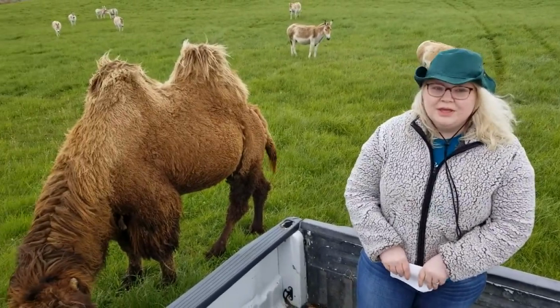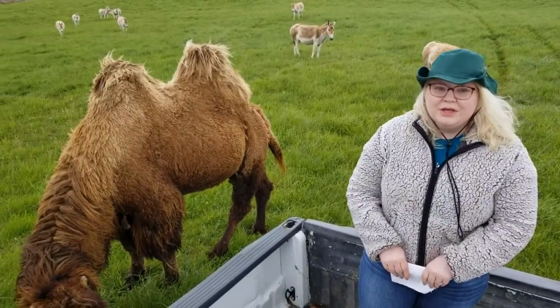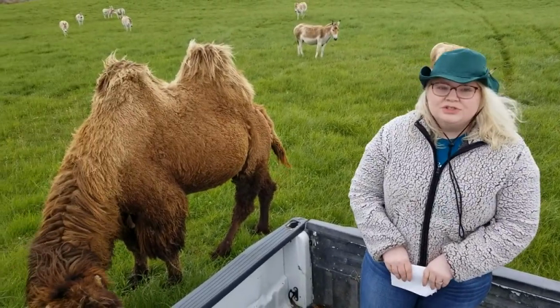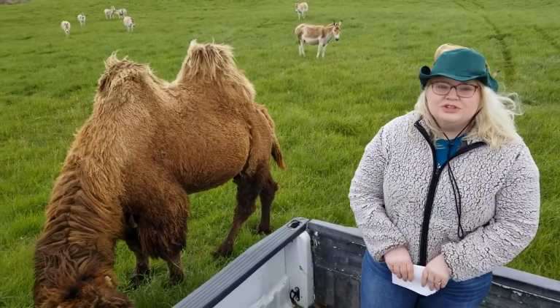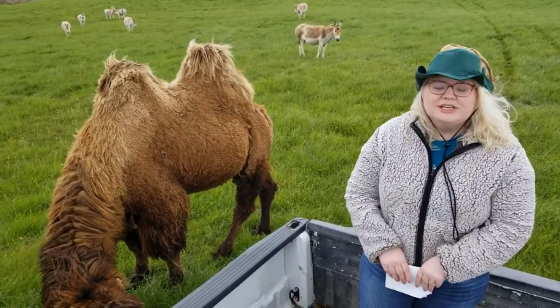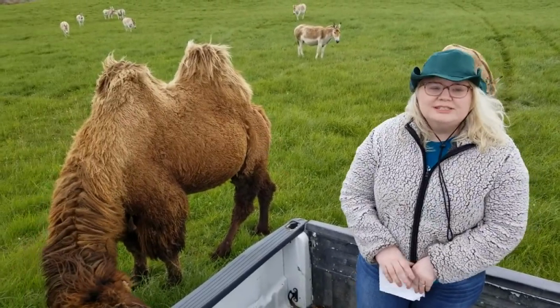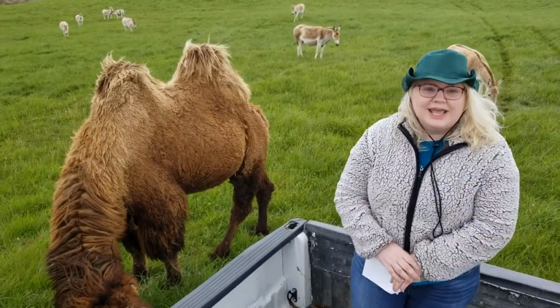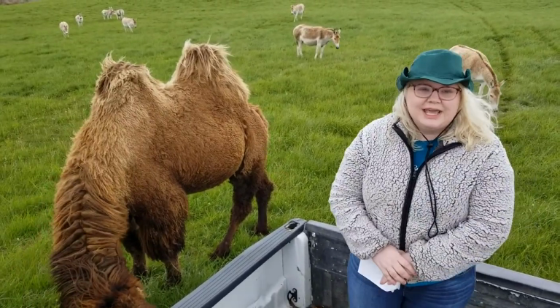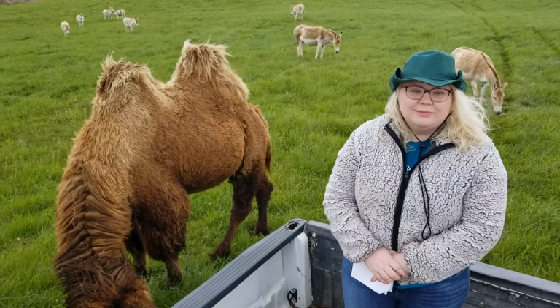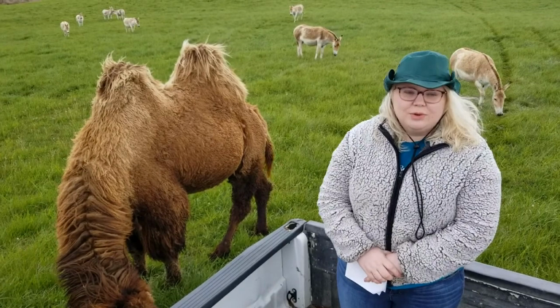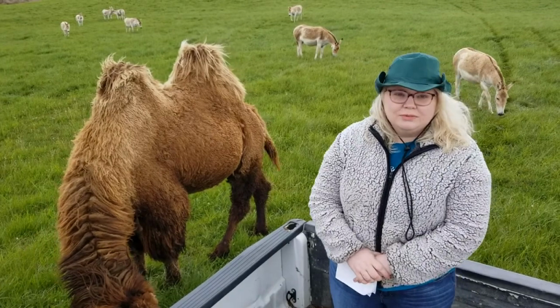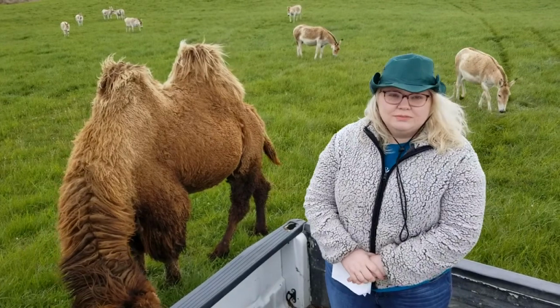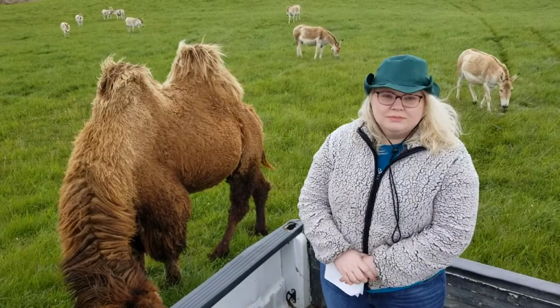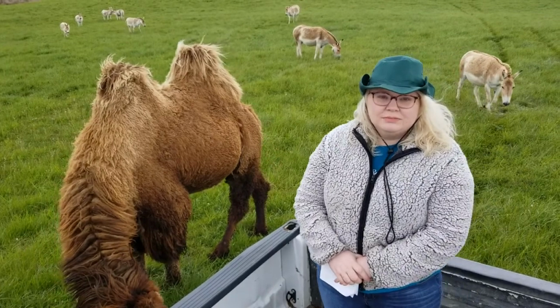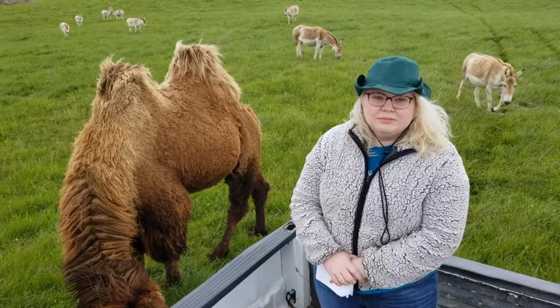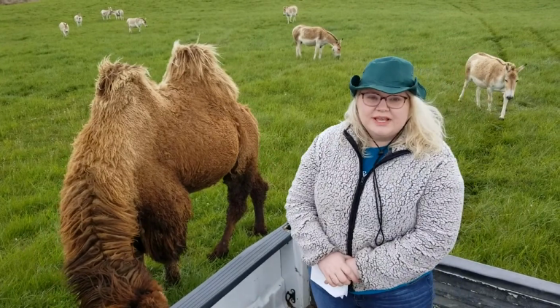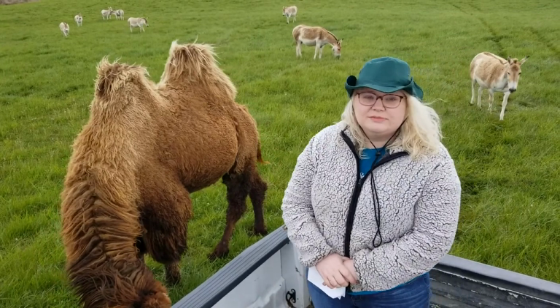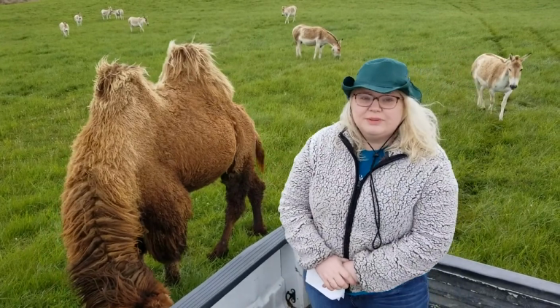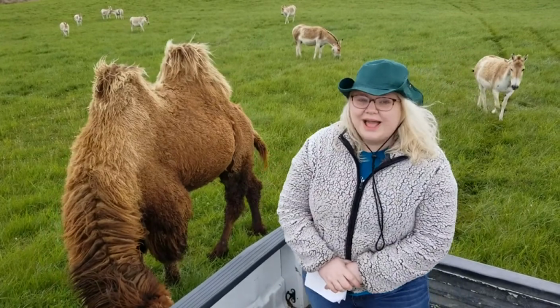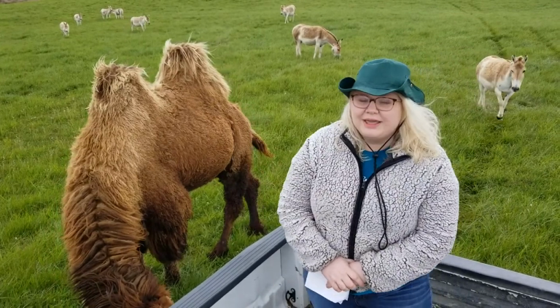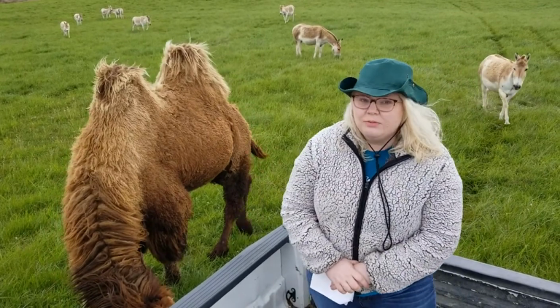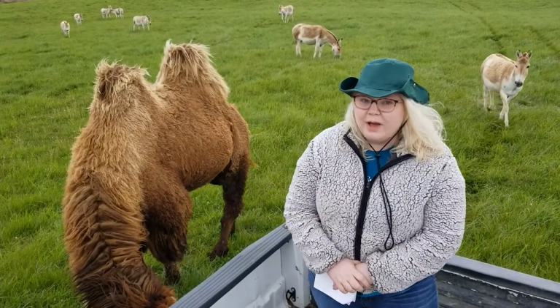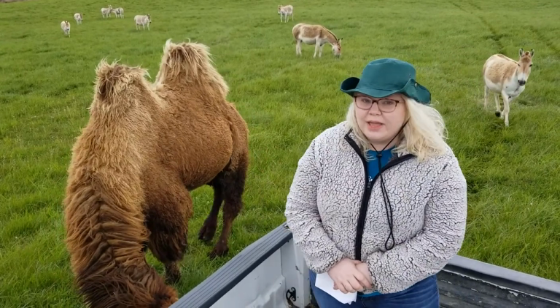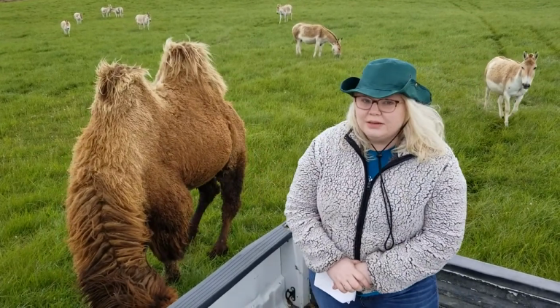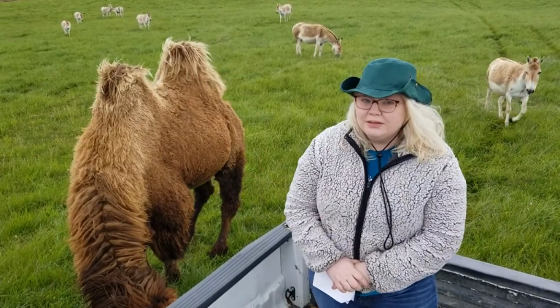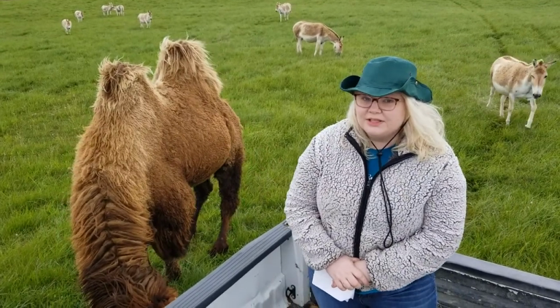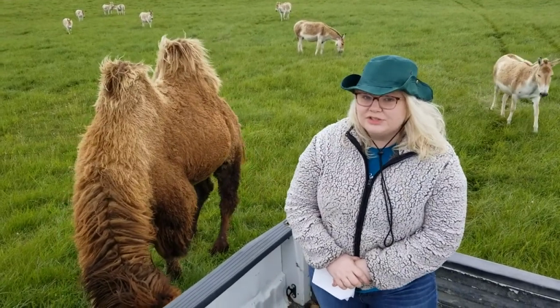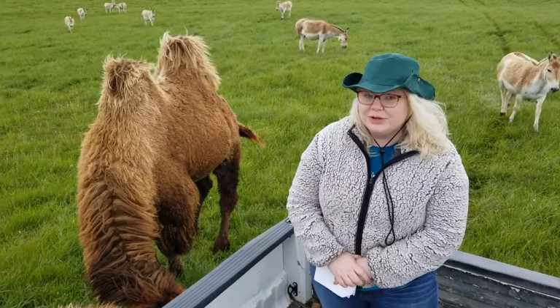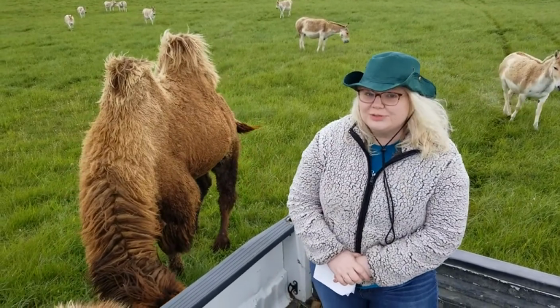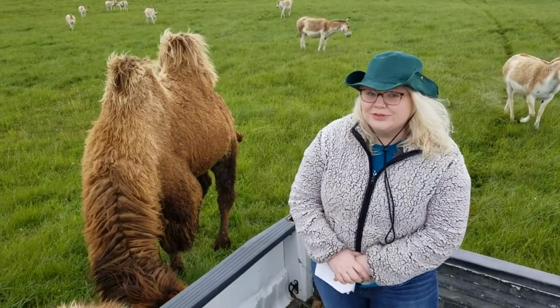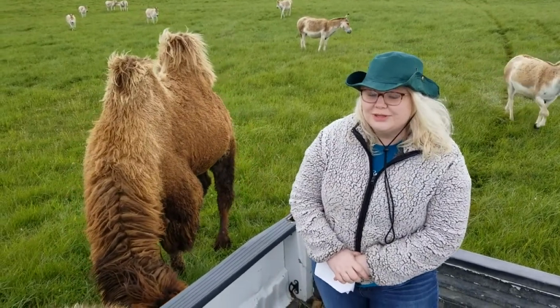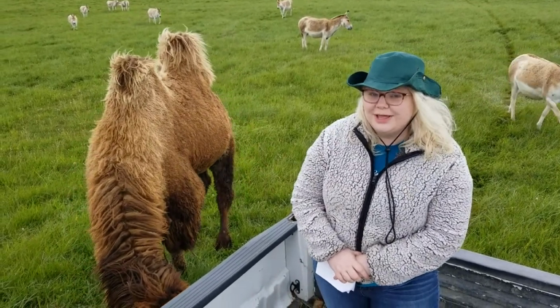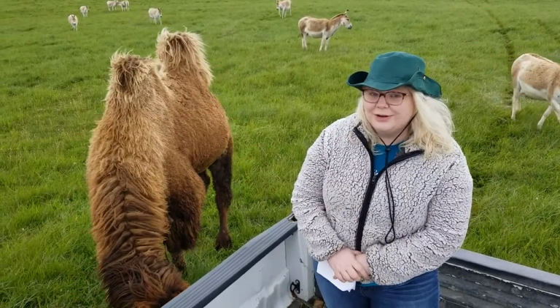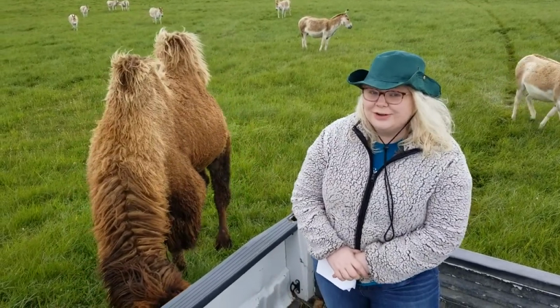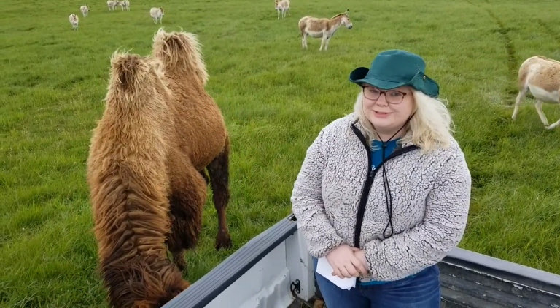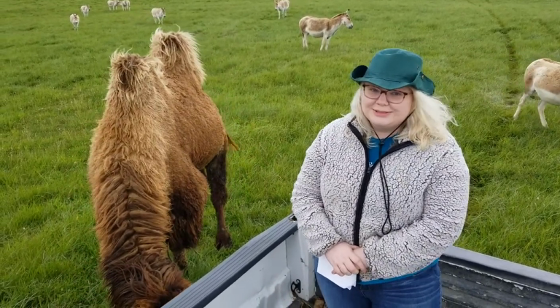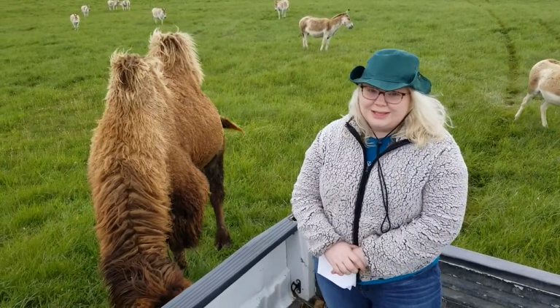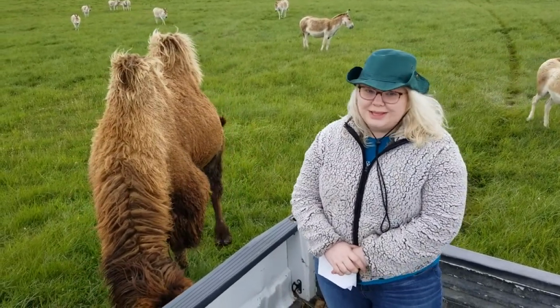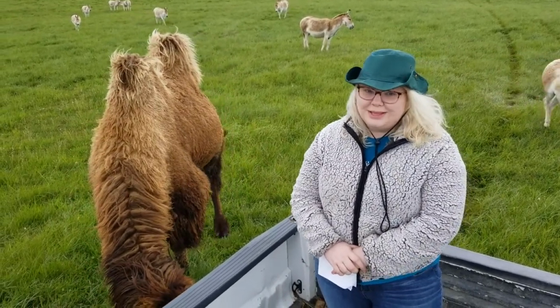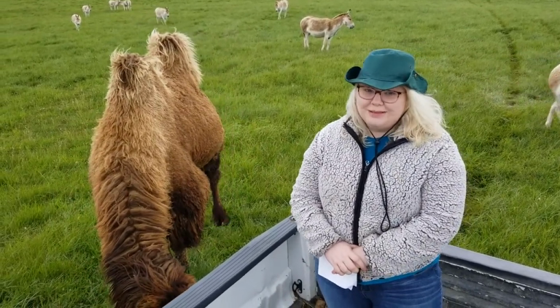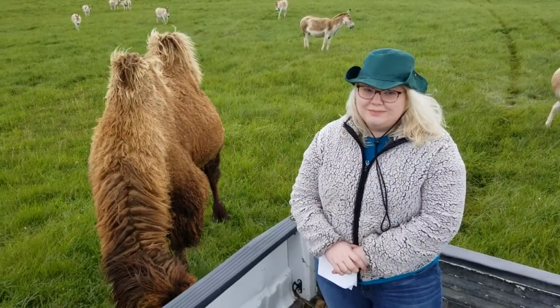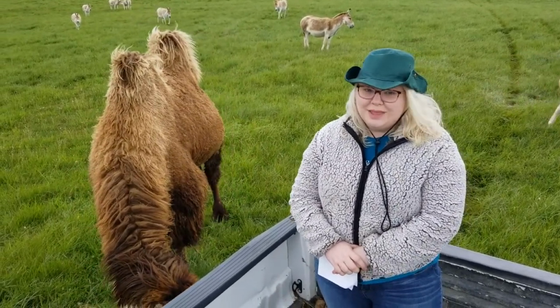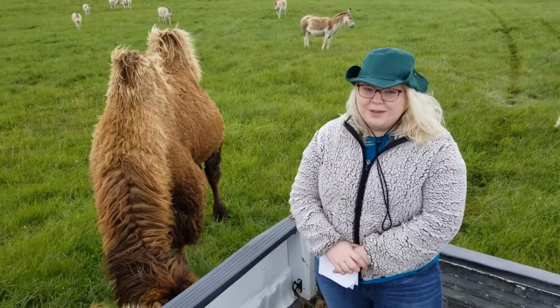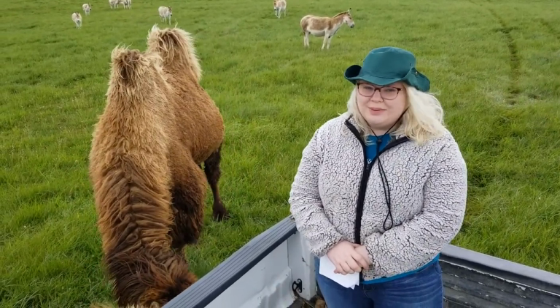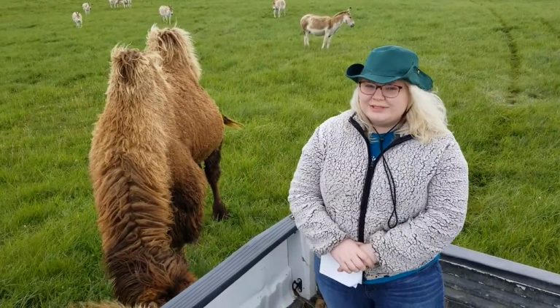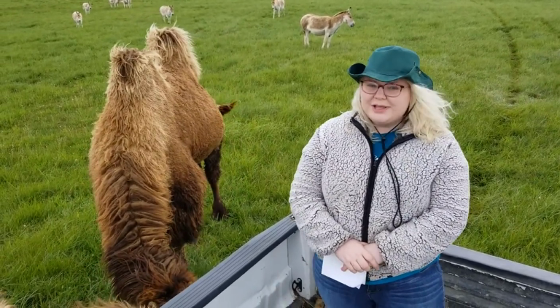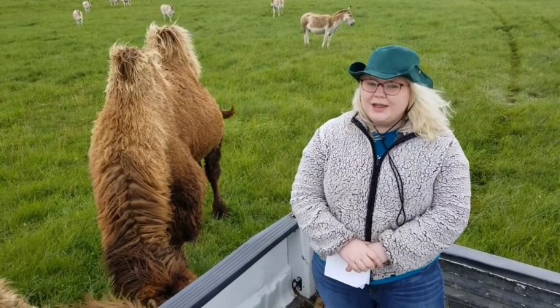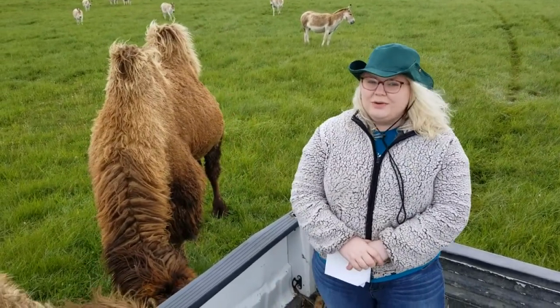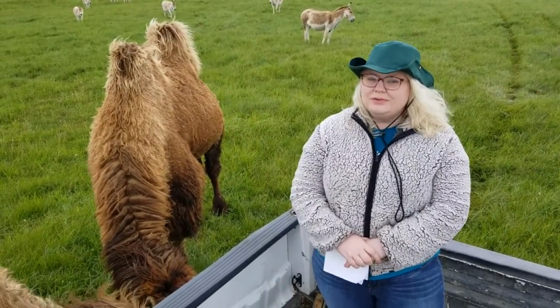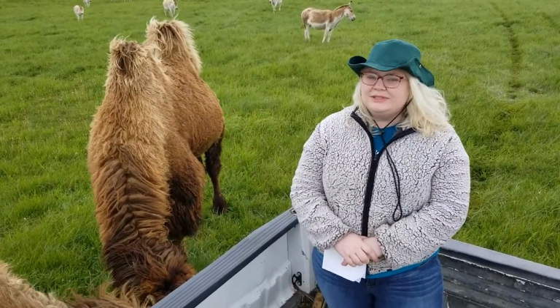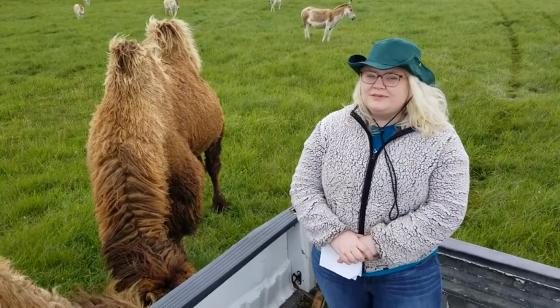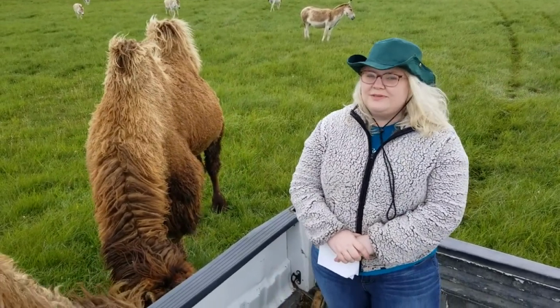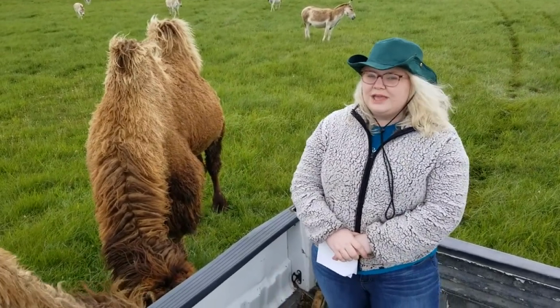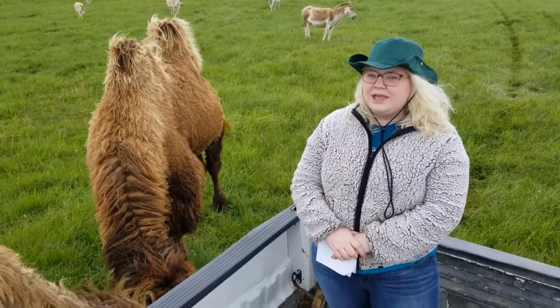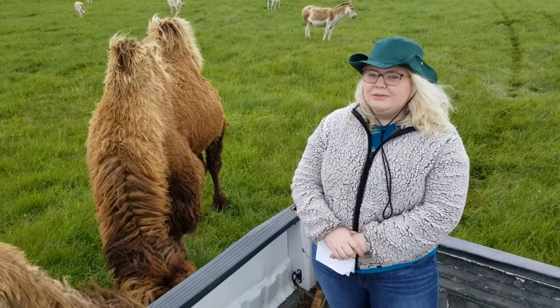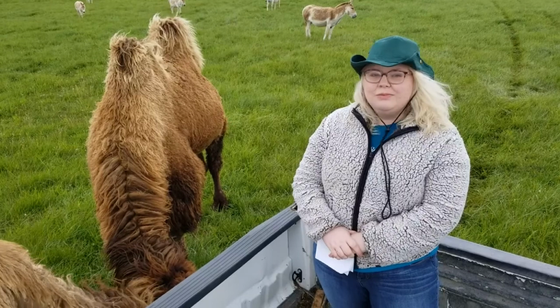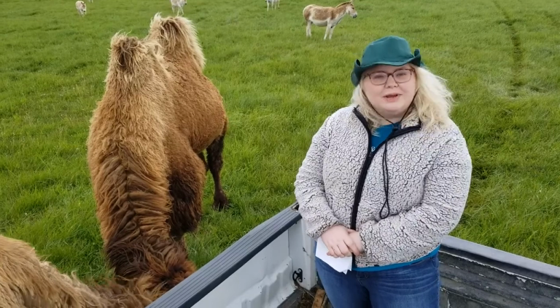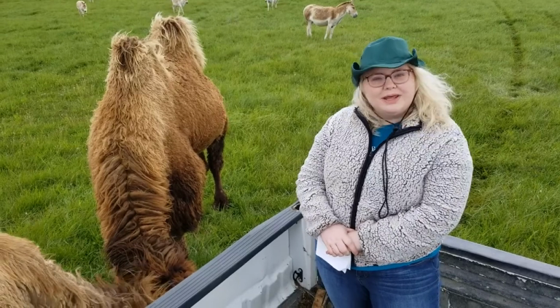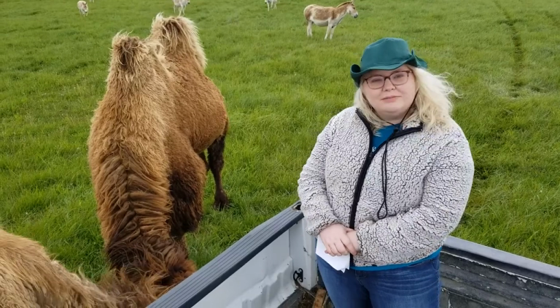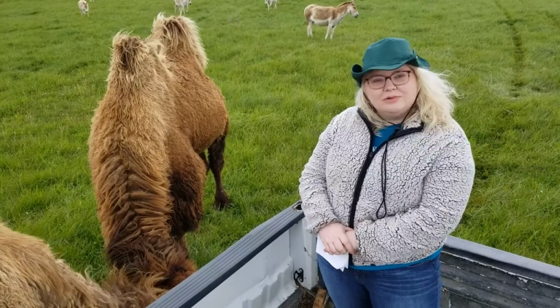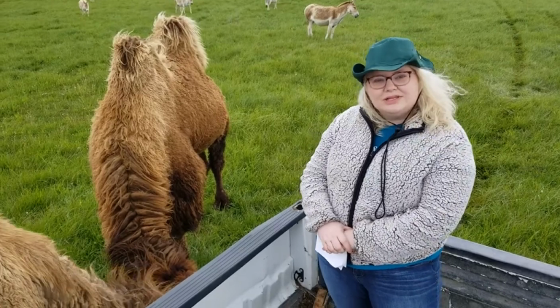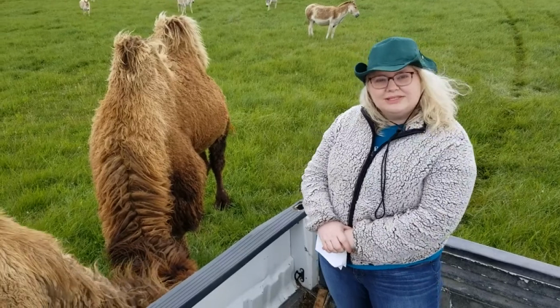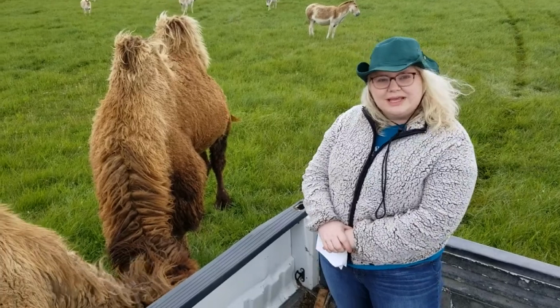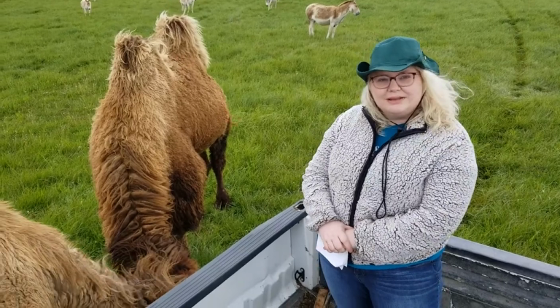This animal is black and white and starts with the letter Z, but it's not an old teepee. What animal is it?